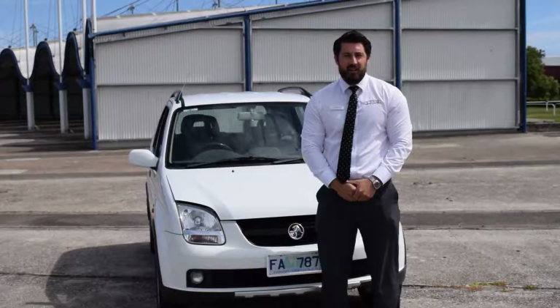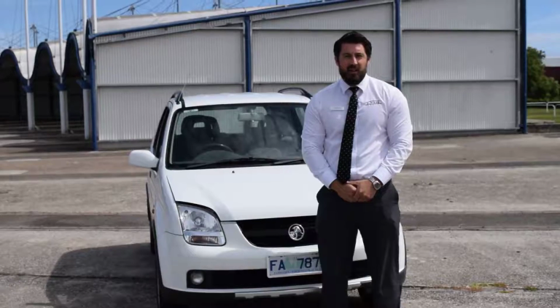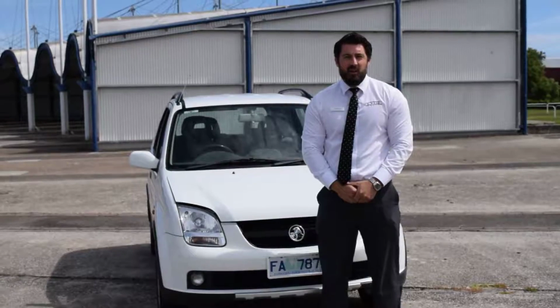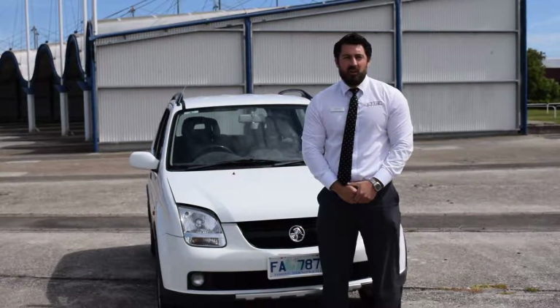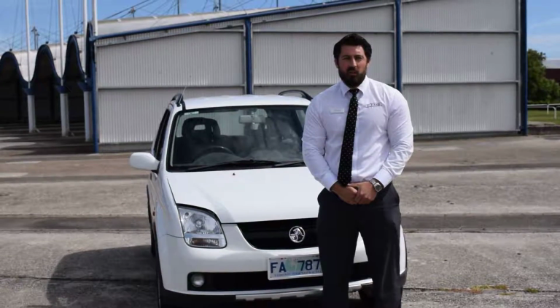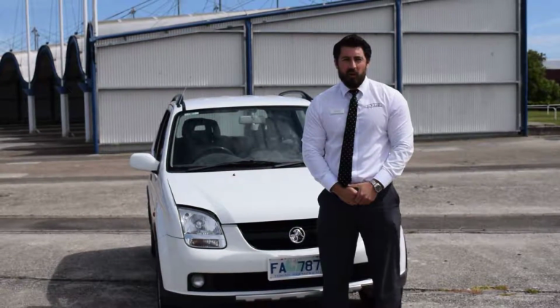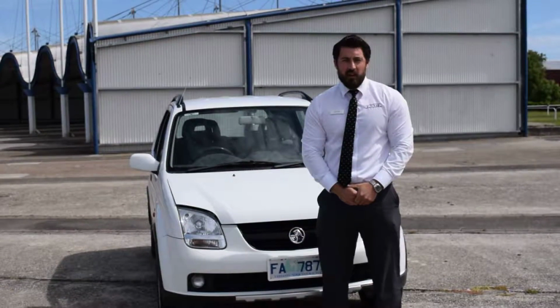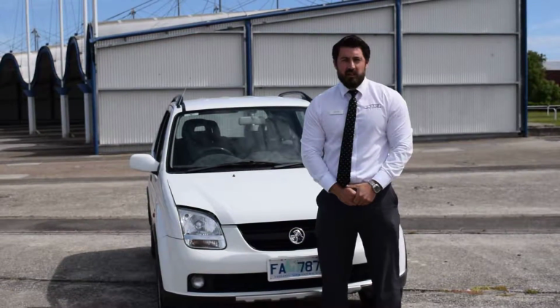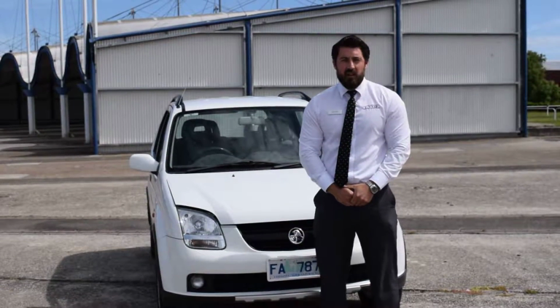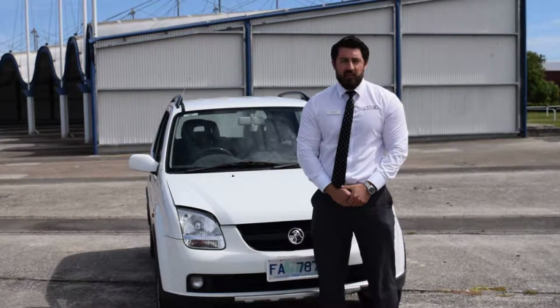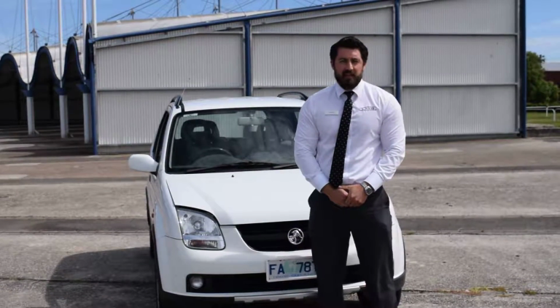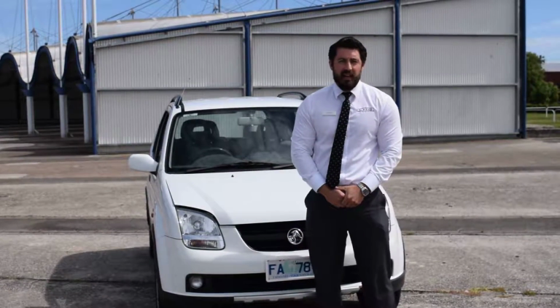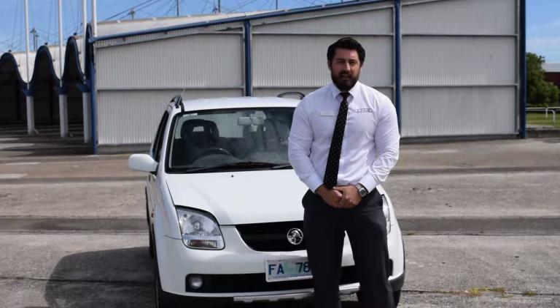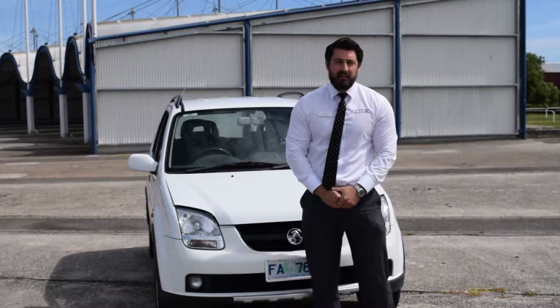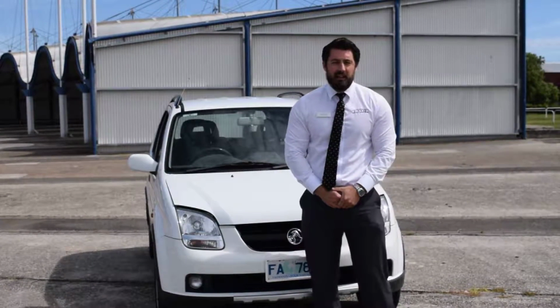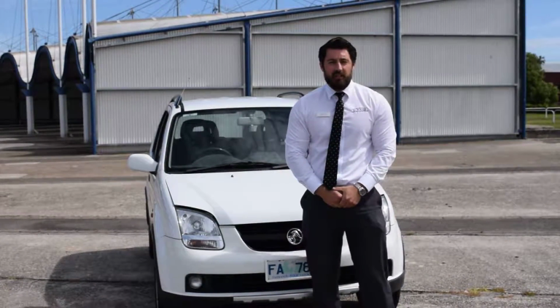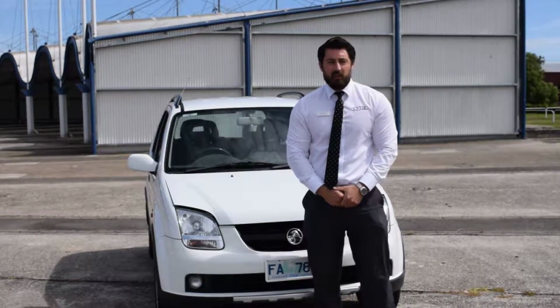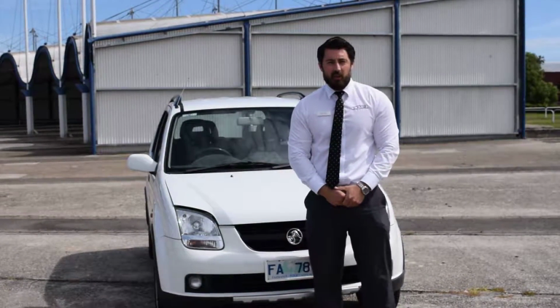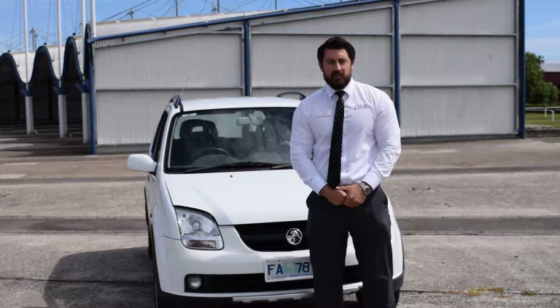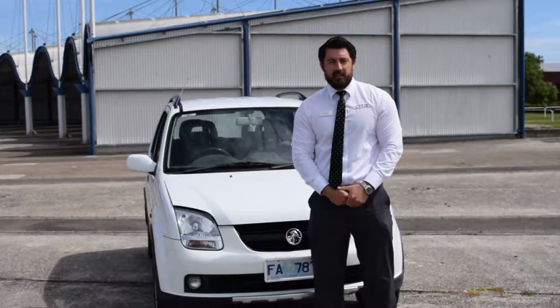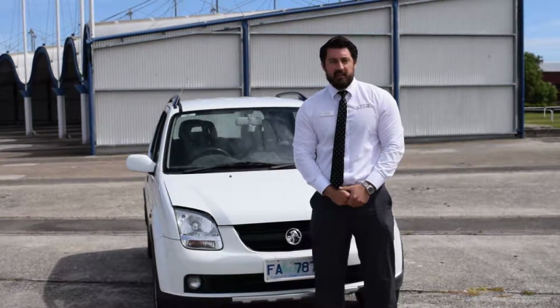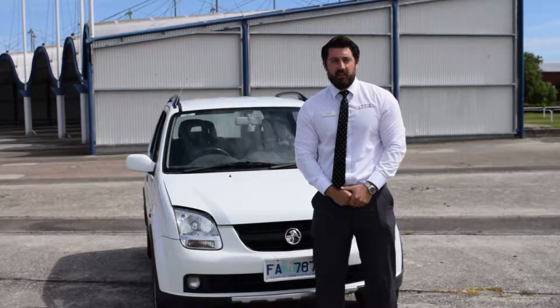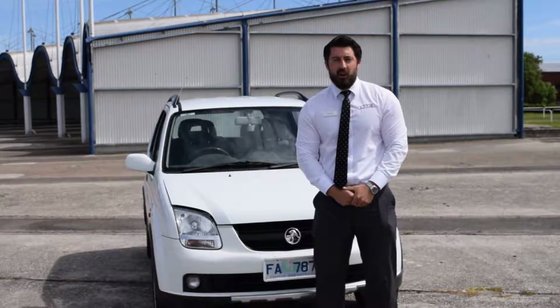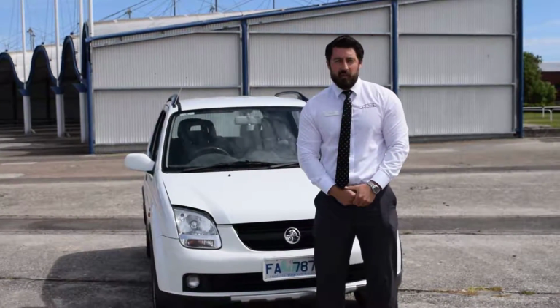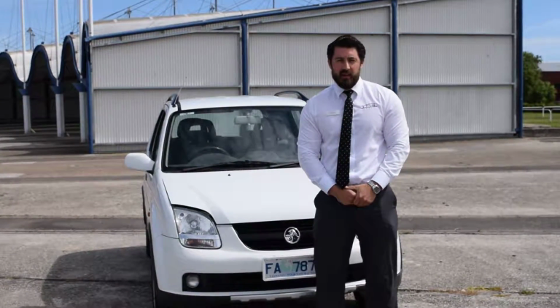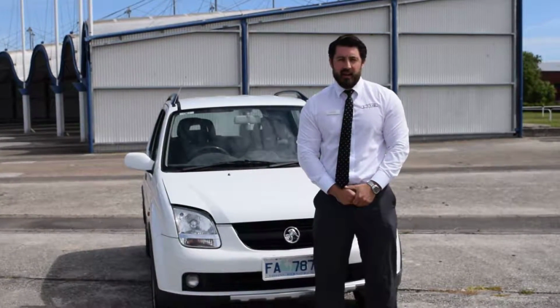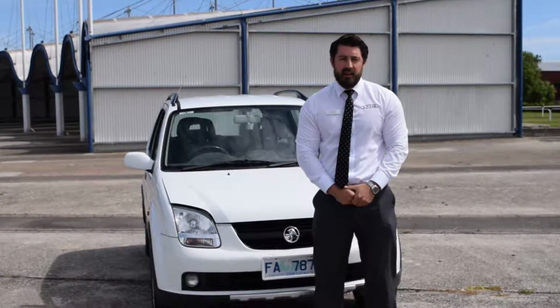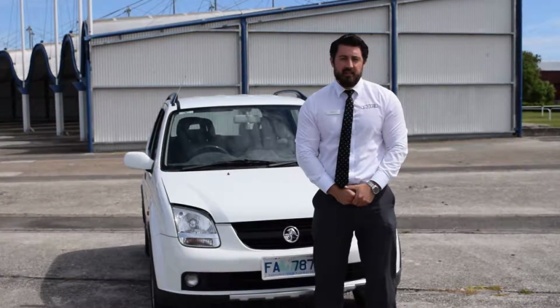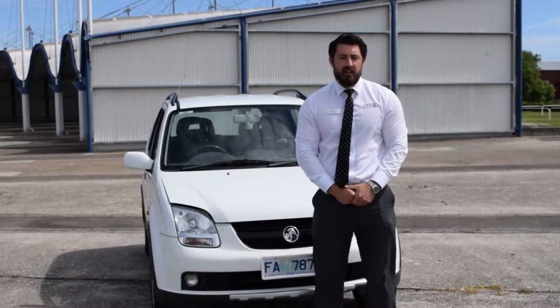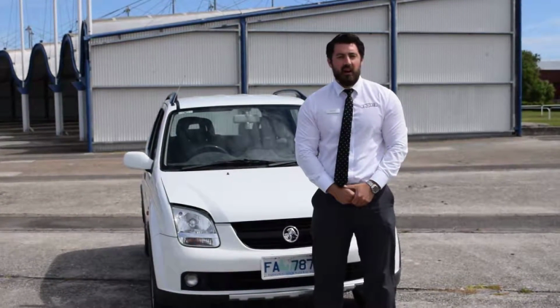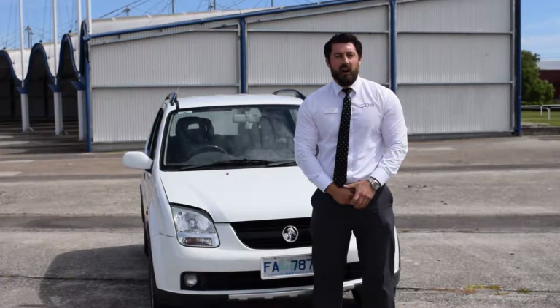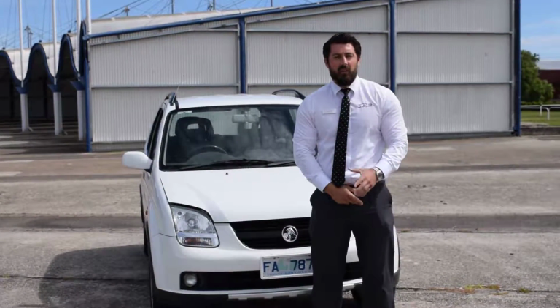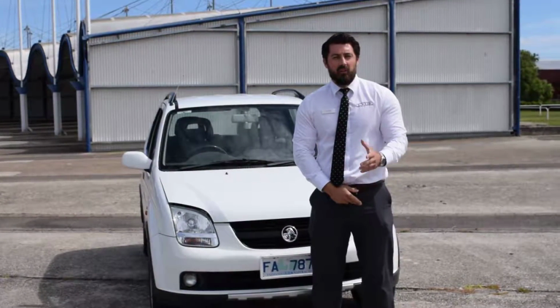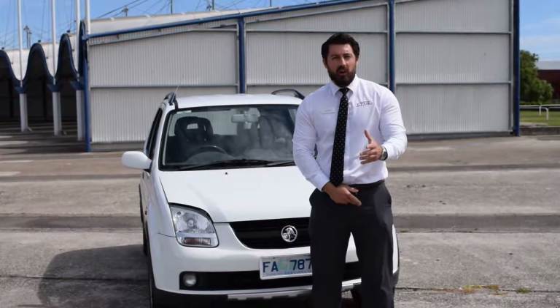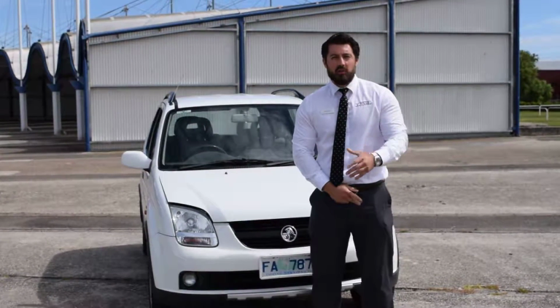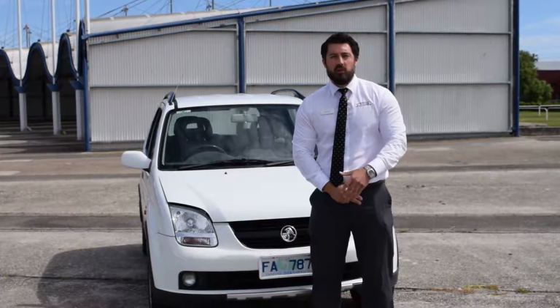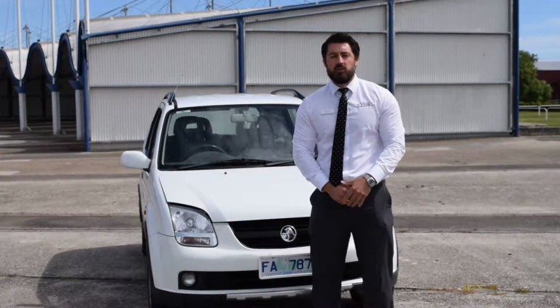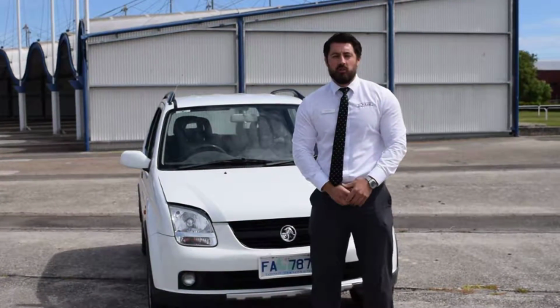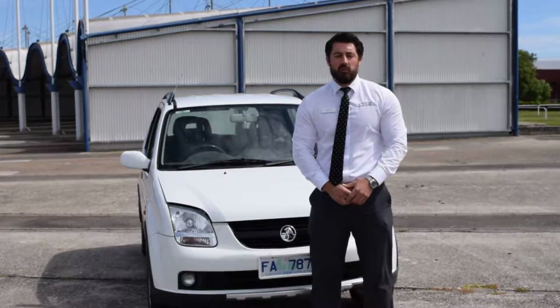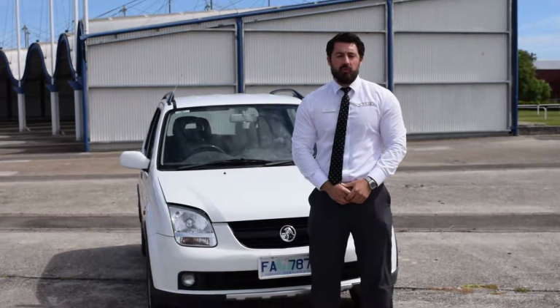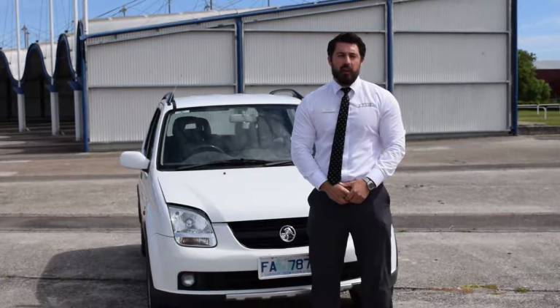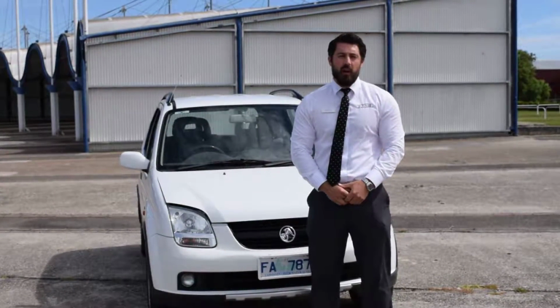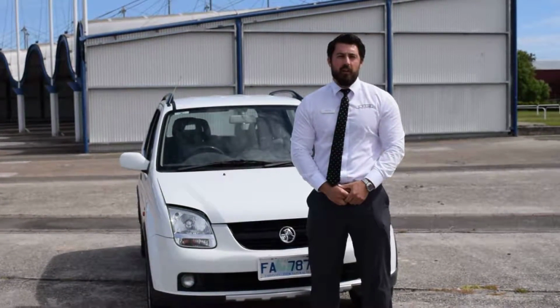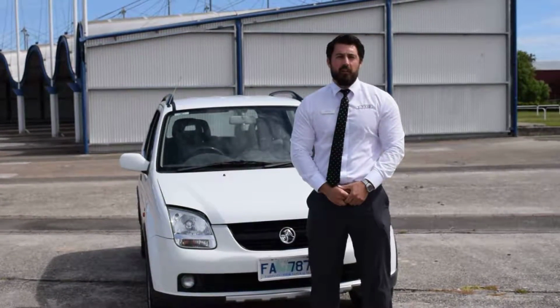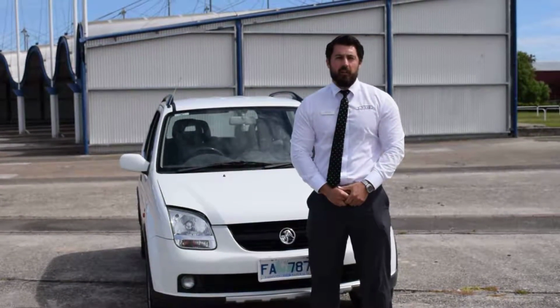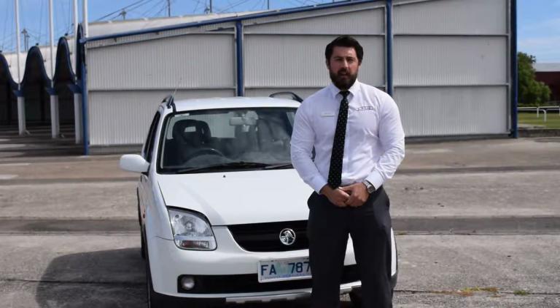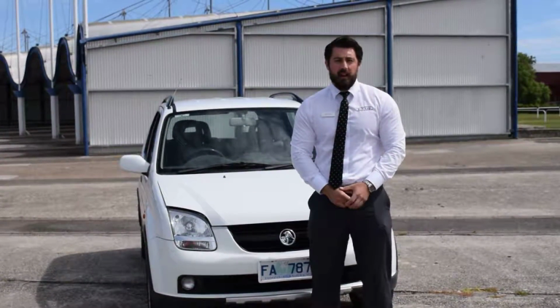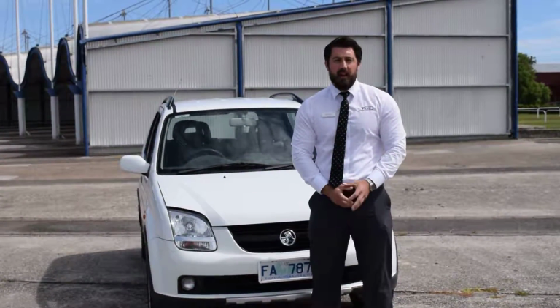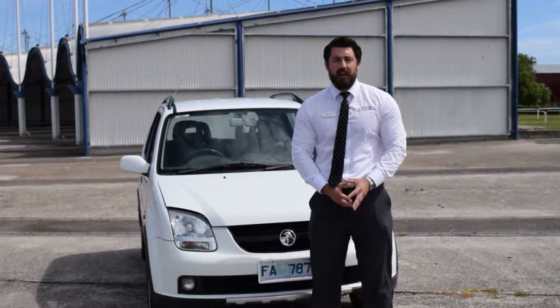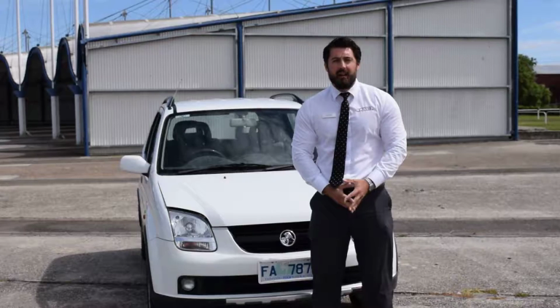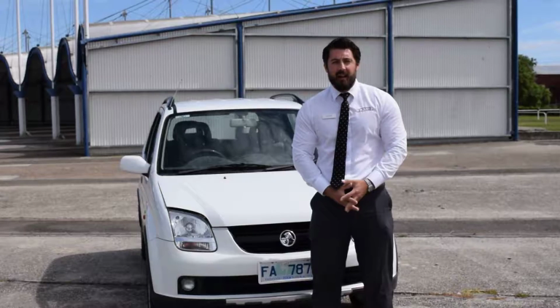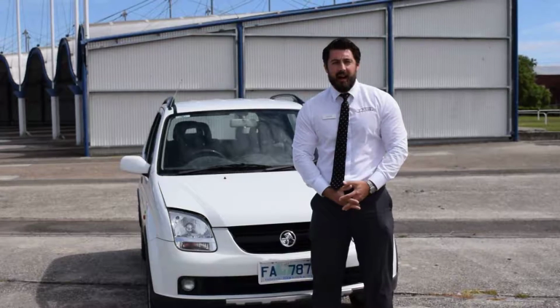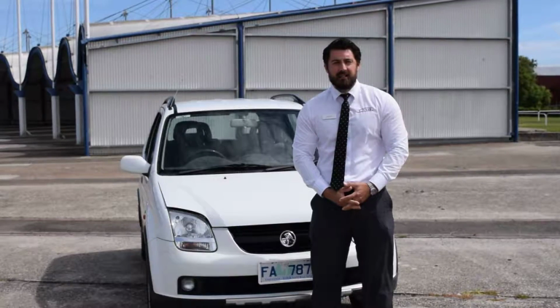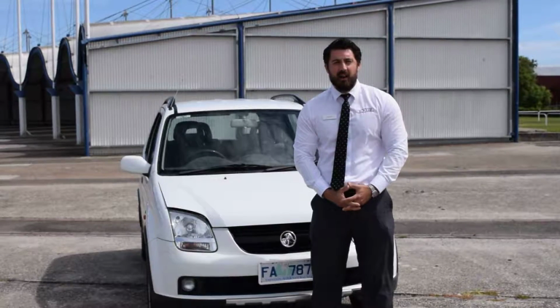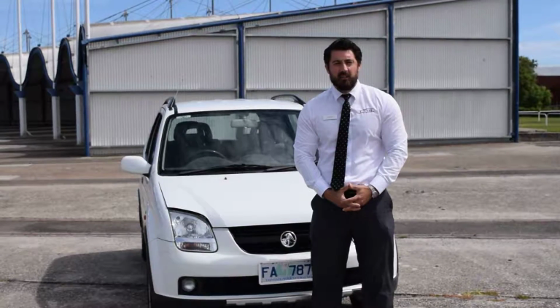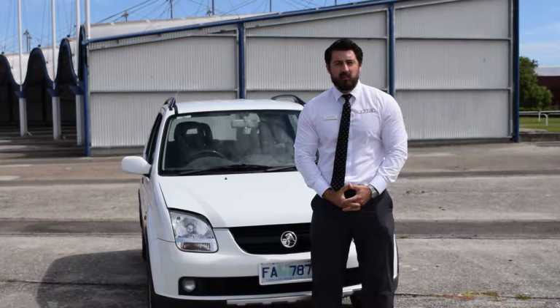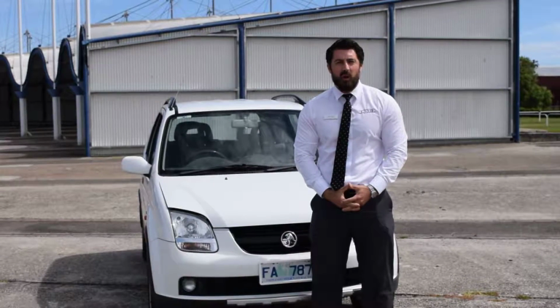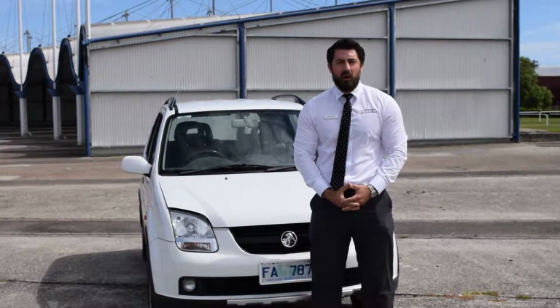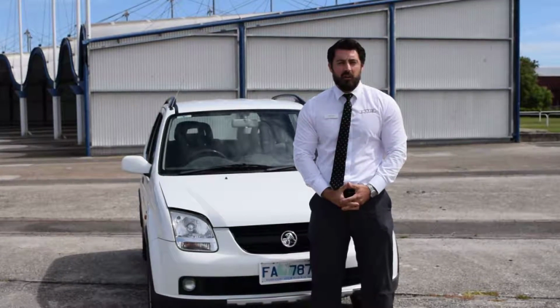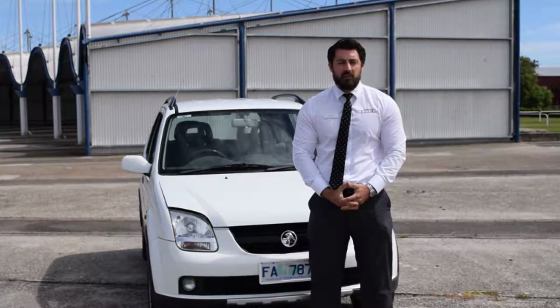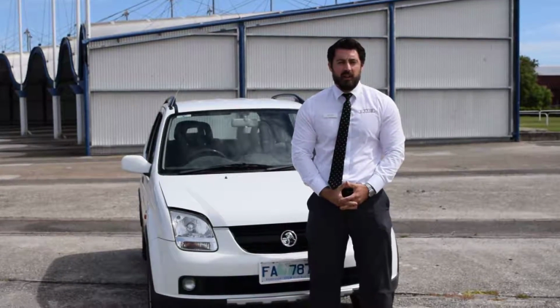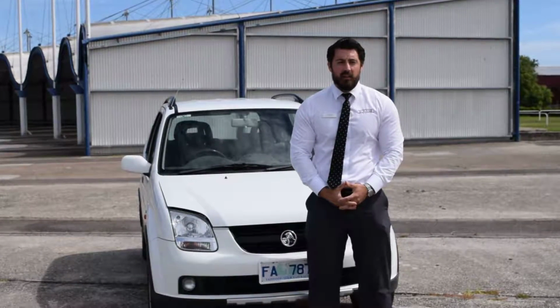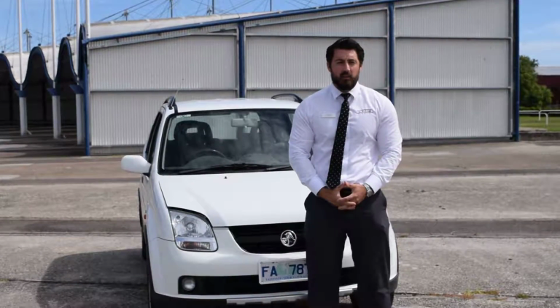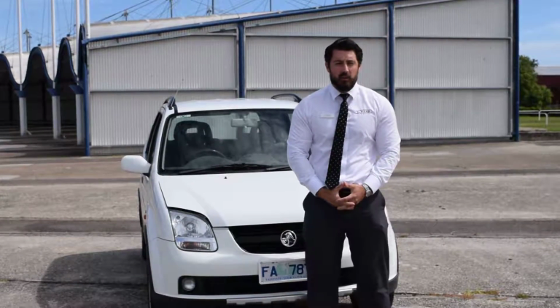Good morning Jeff, it's Alex here from Lancaster Economy Cars. I thought I'd shoot you a little video for the car sales inquiry you sent through.